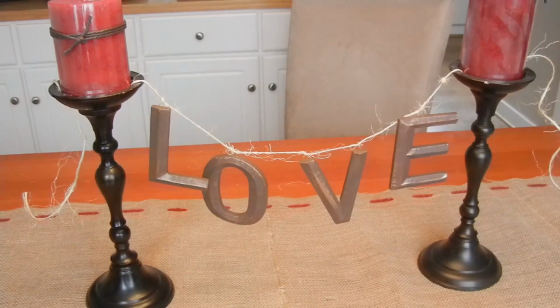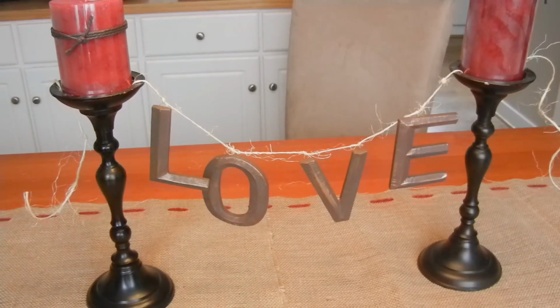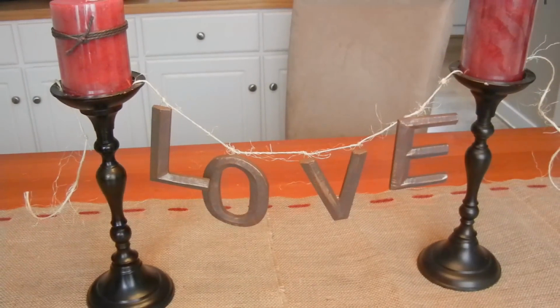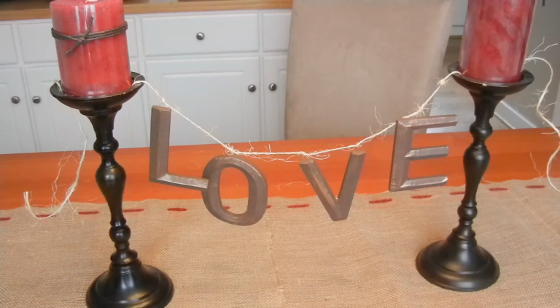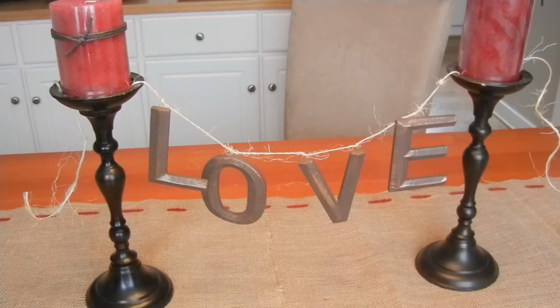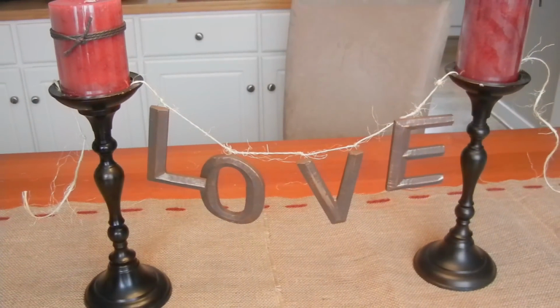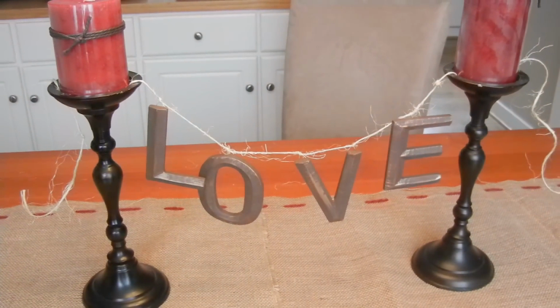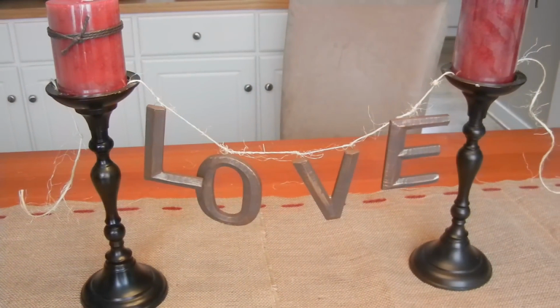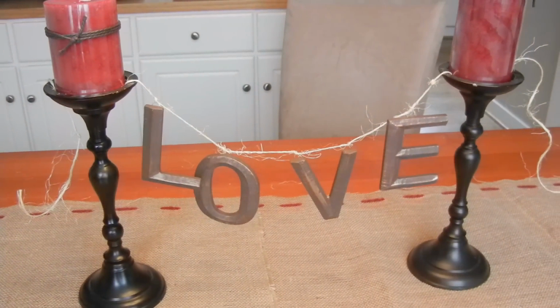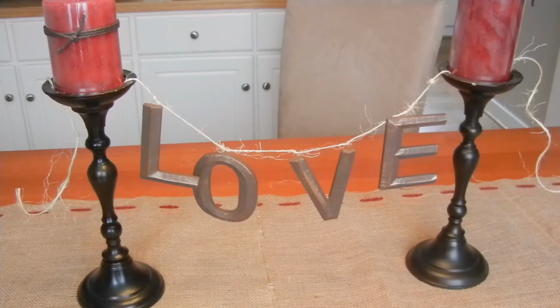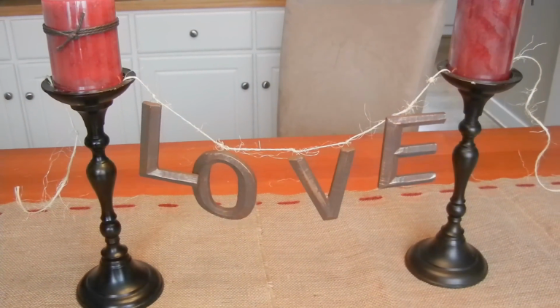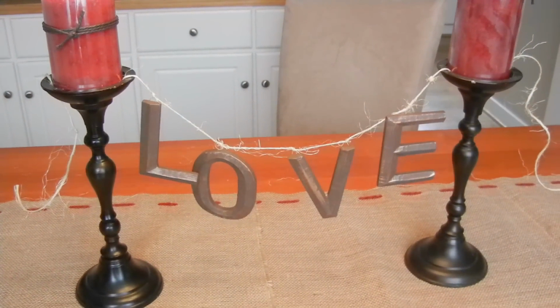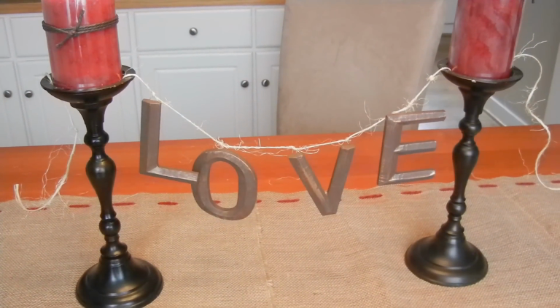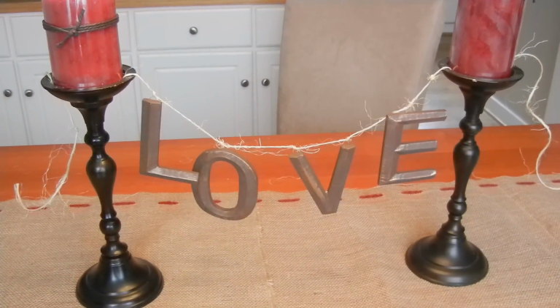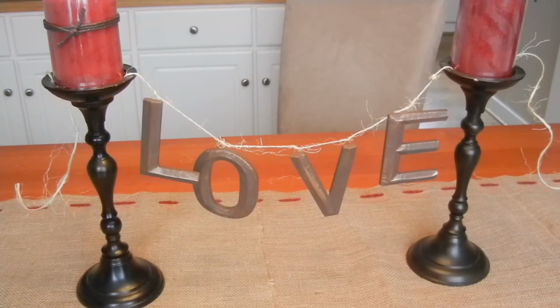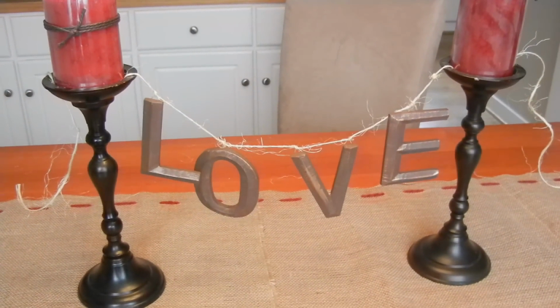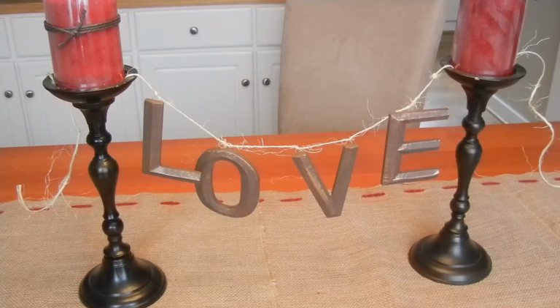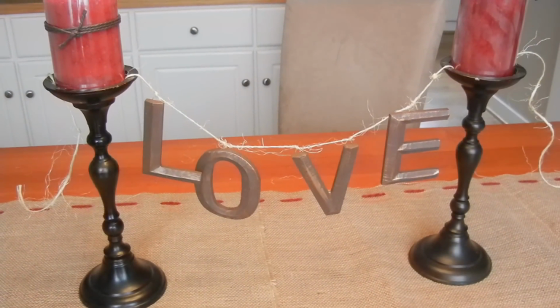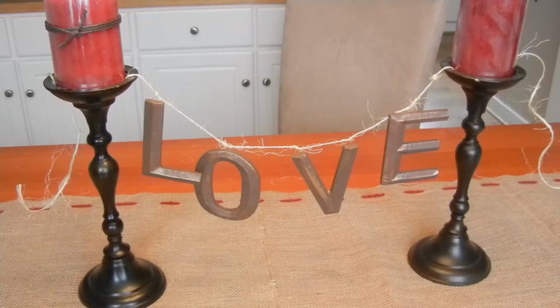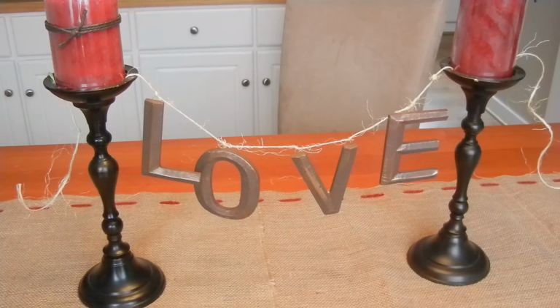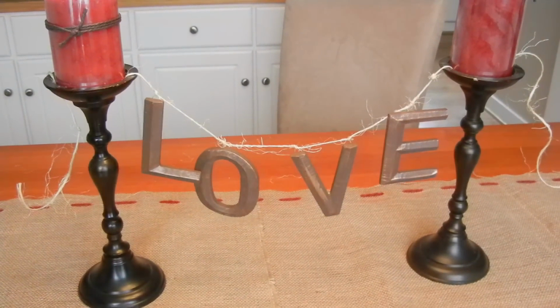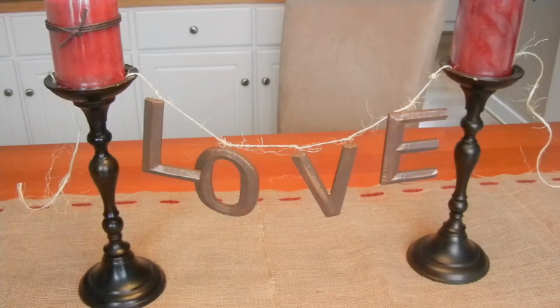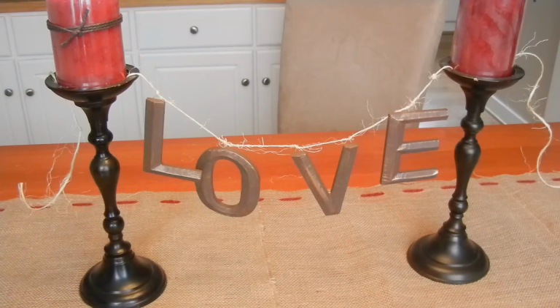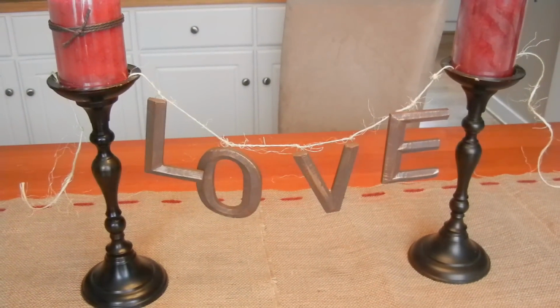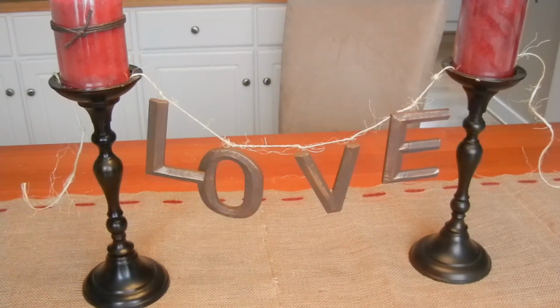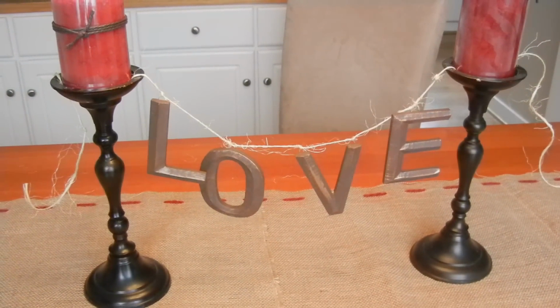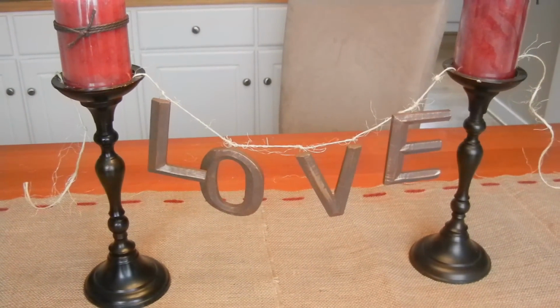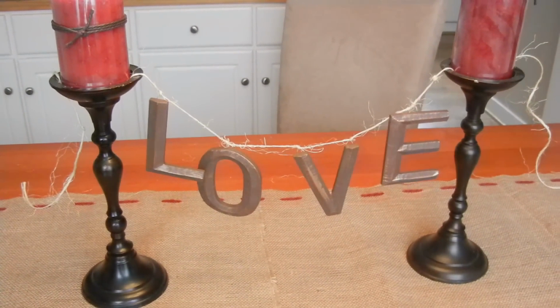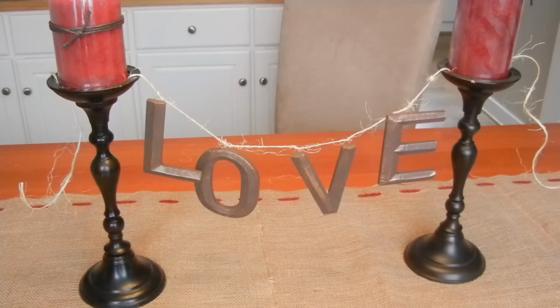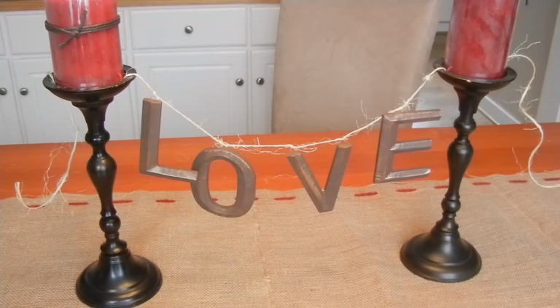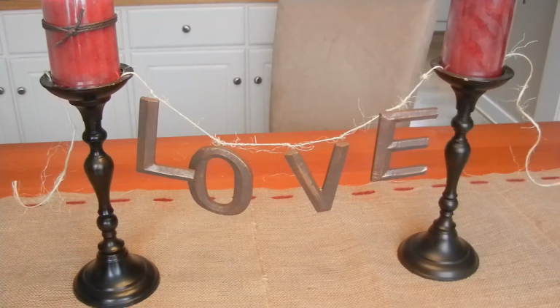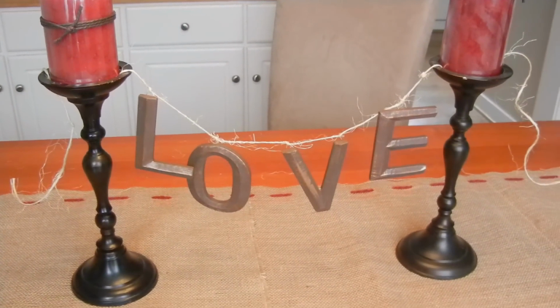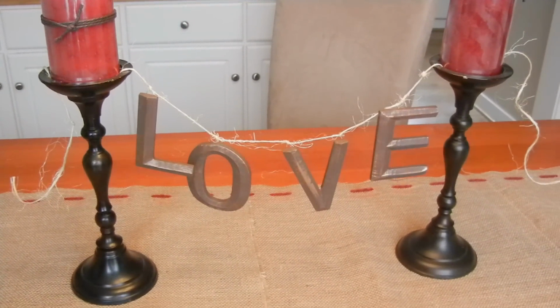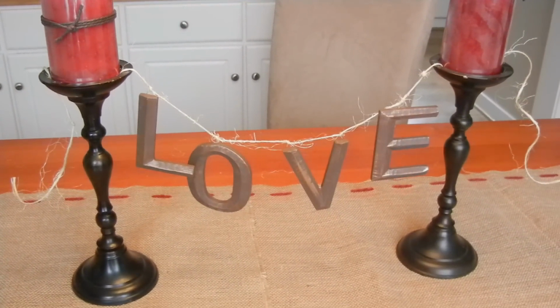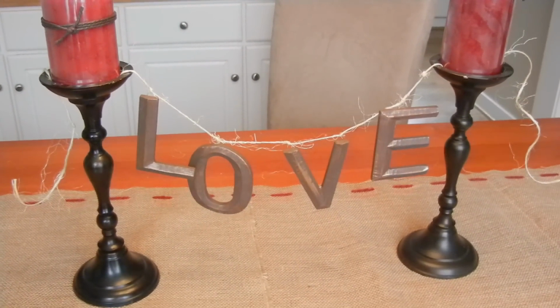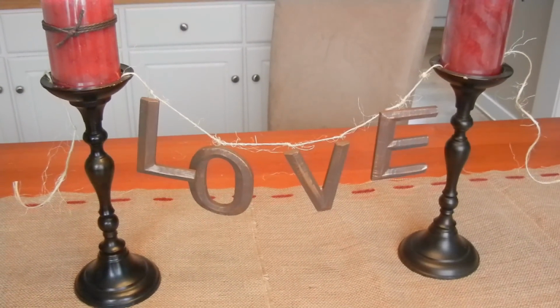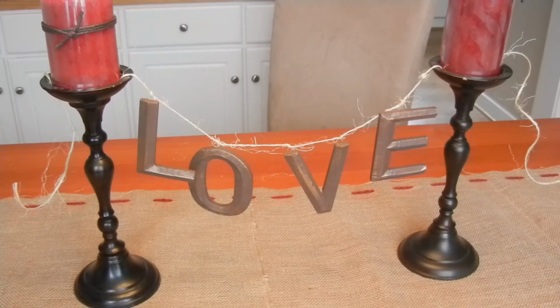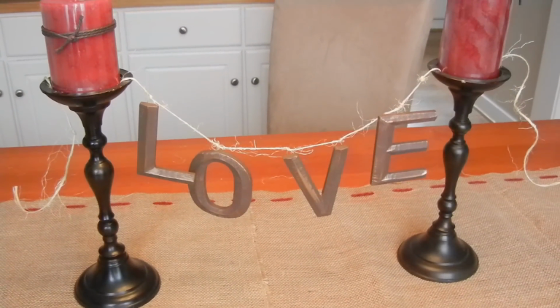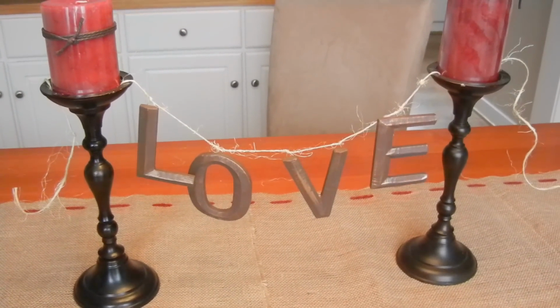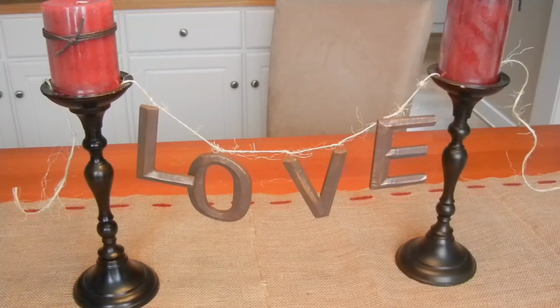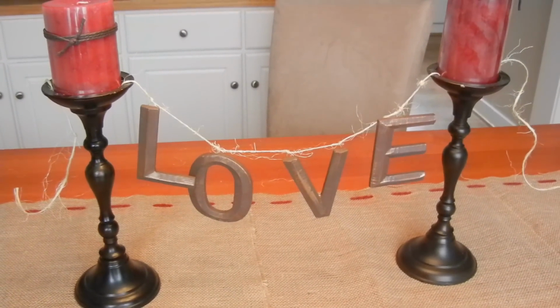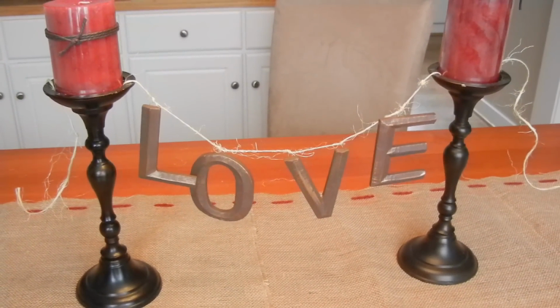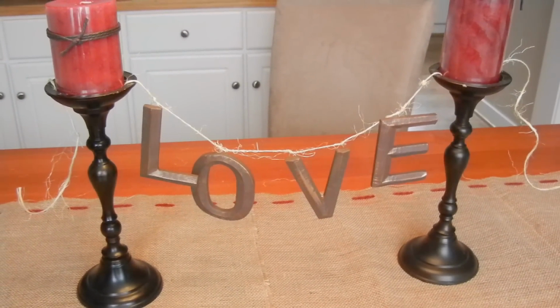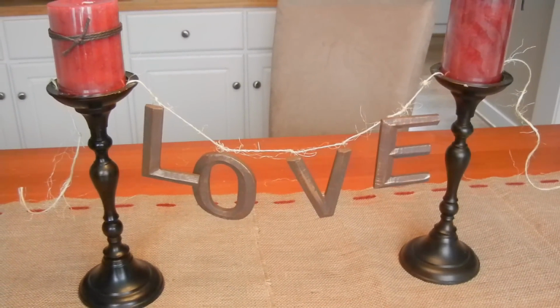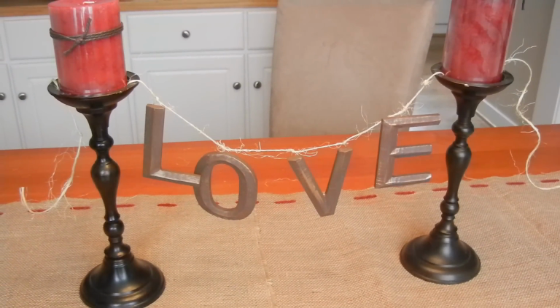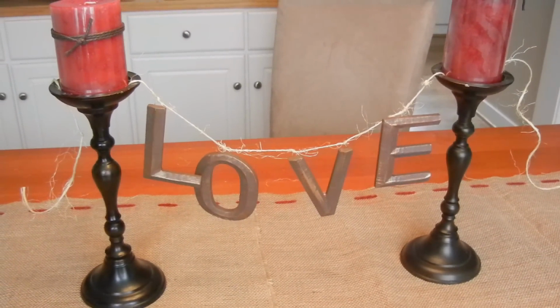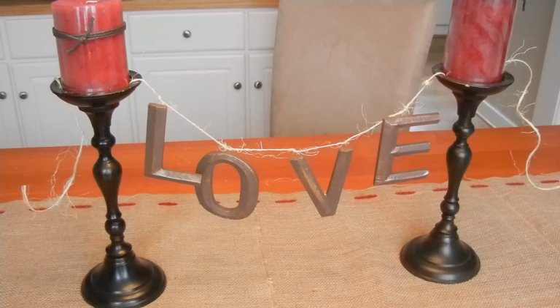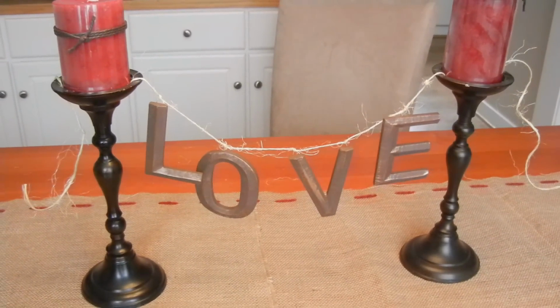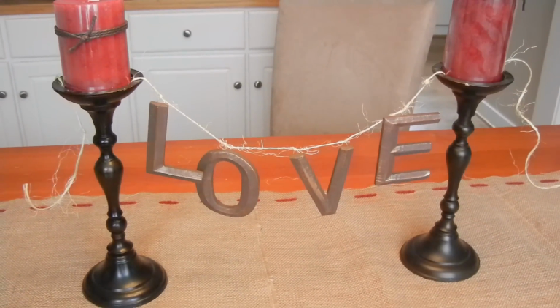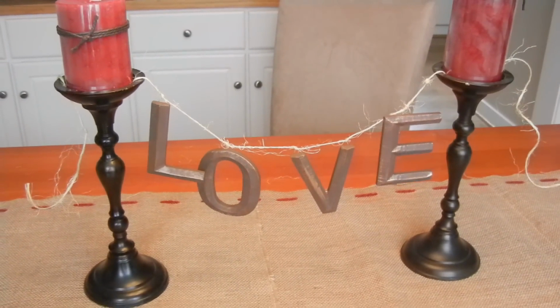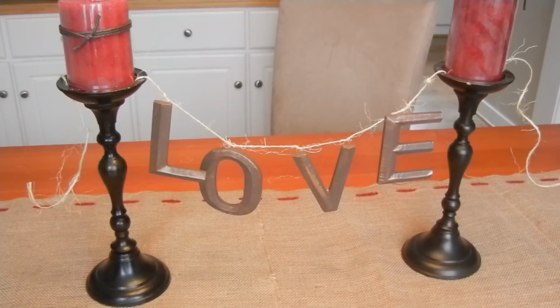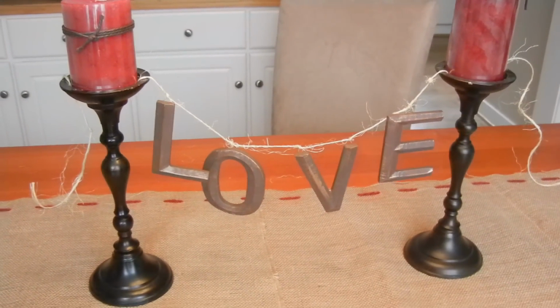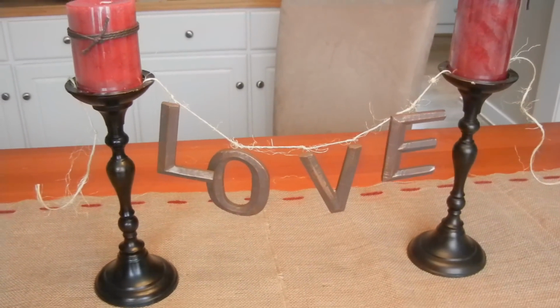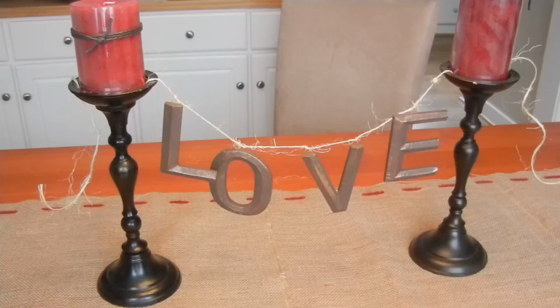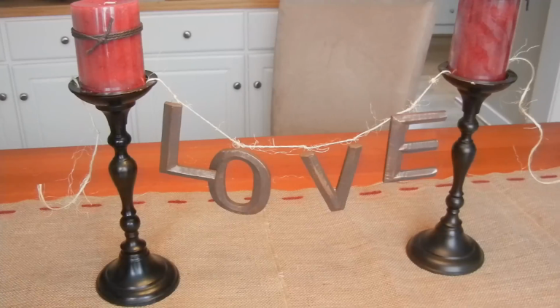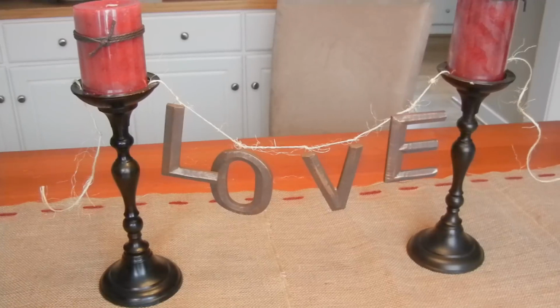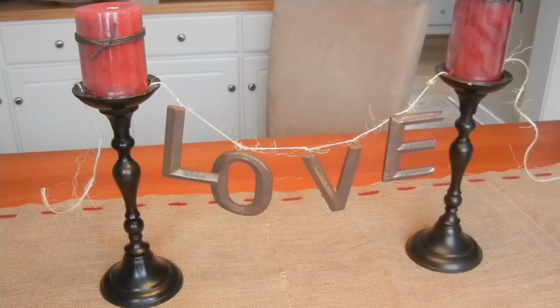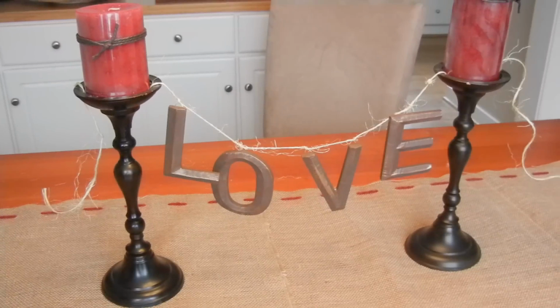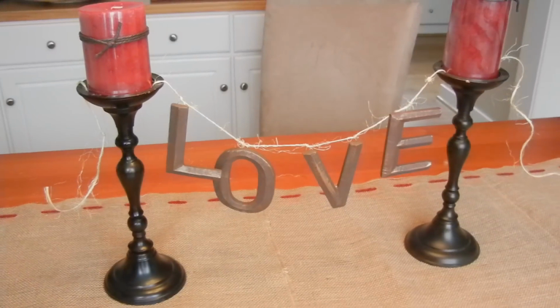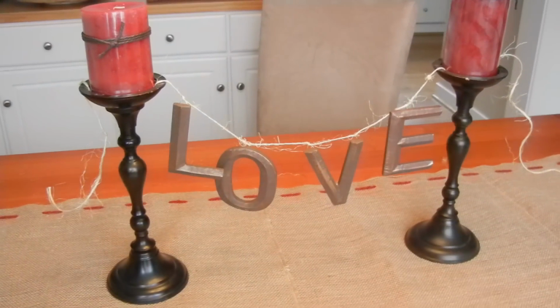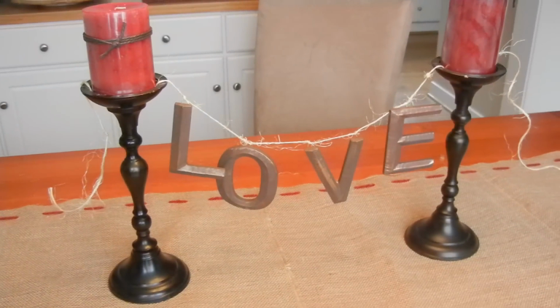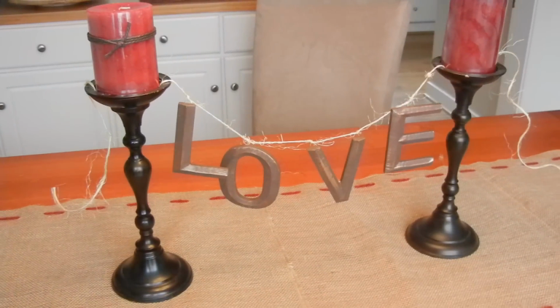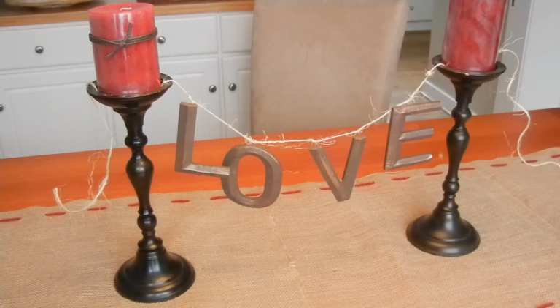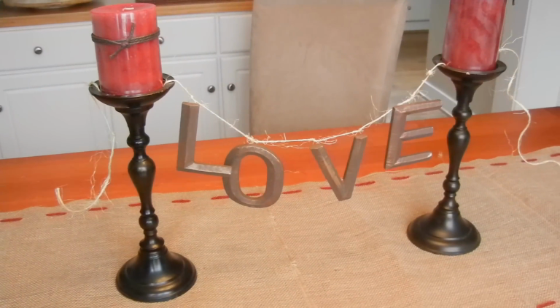There it is, done and hung up between the two candelabras, and that's going to be part of my centerpiece.